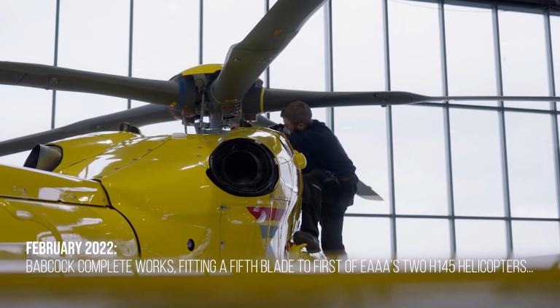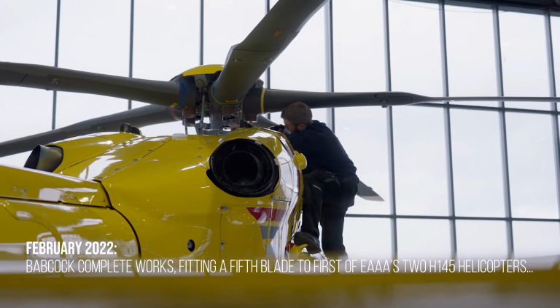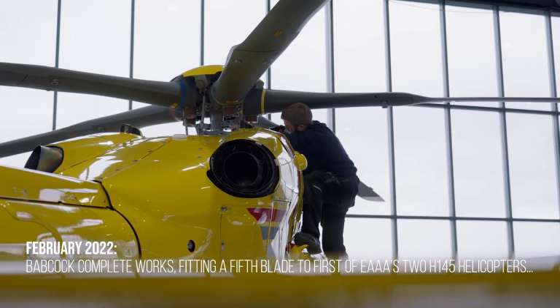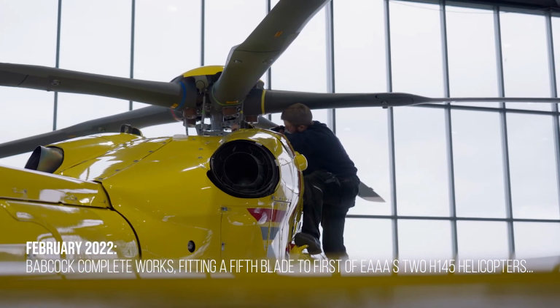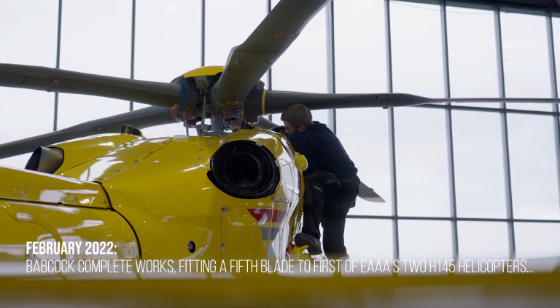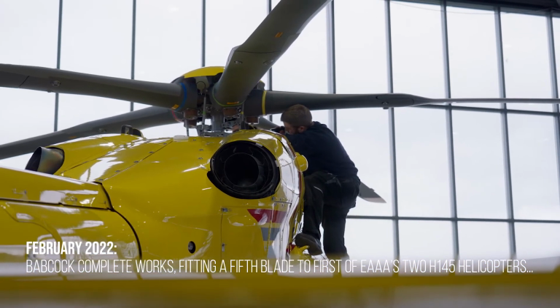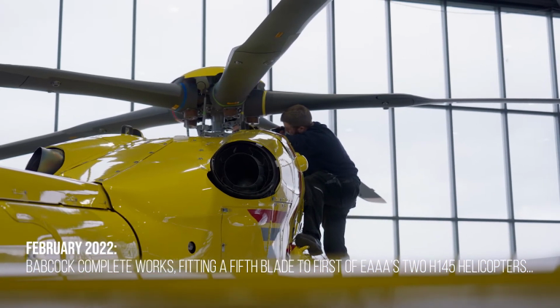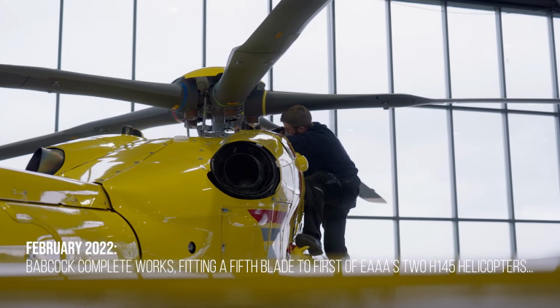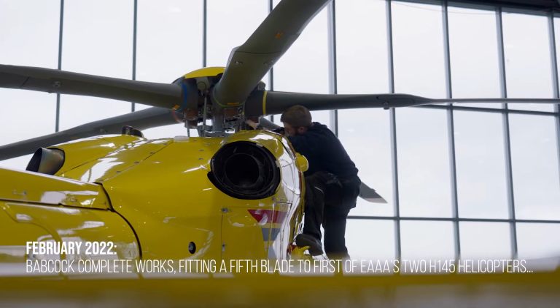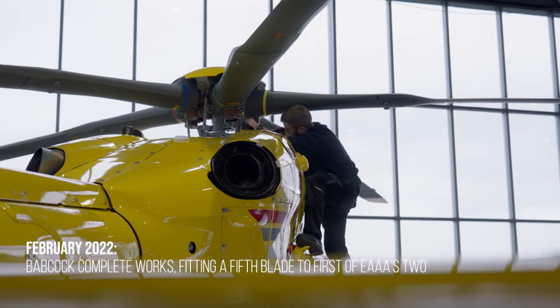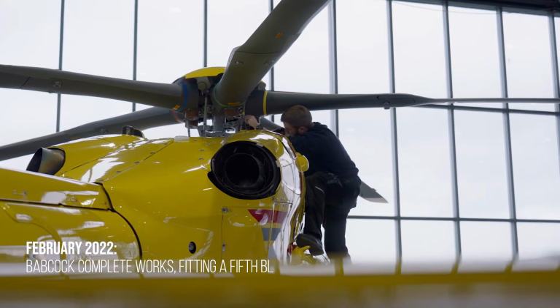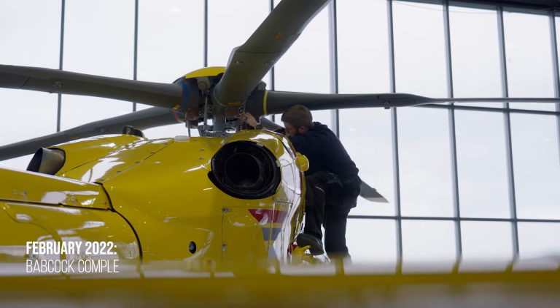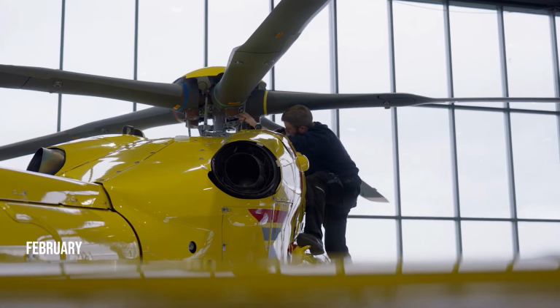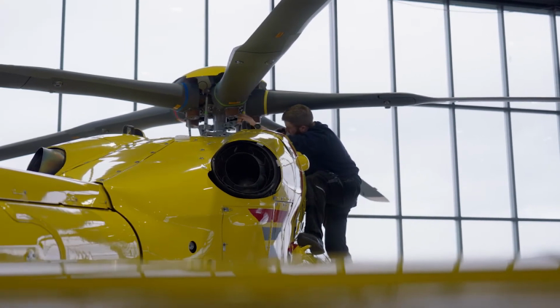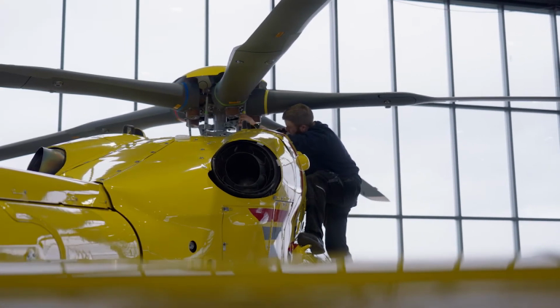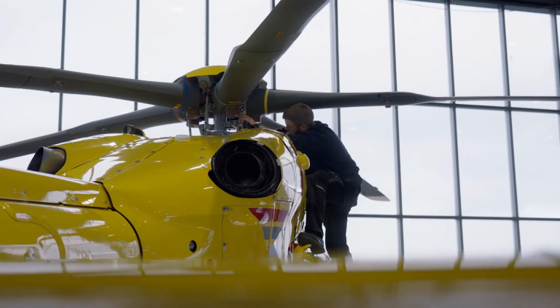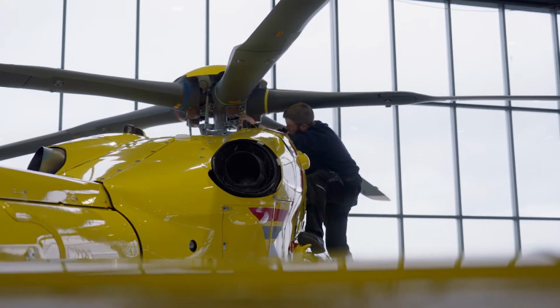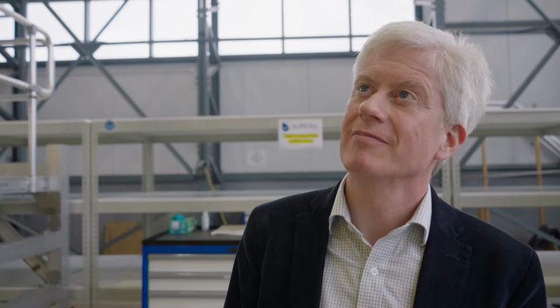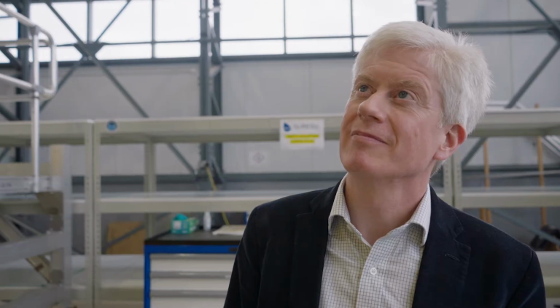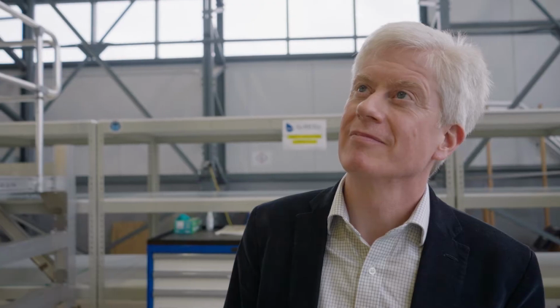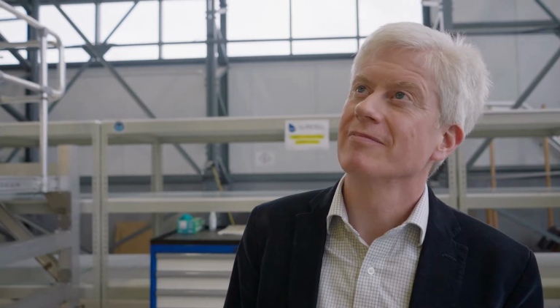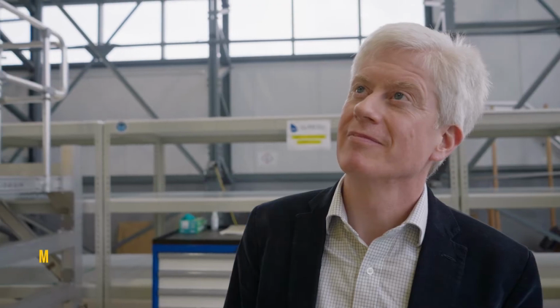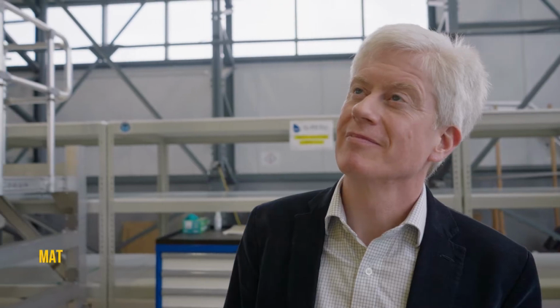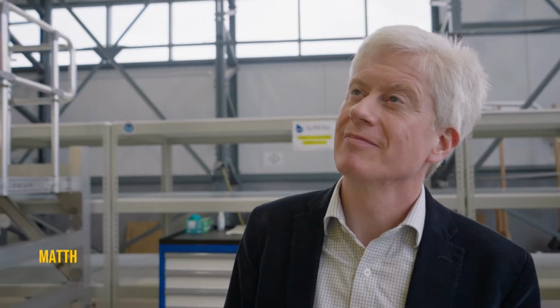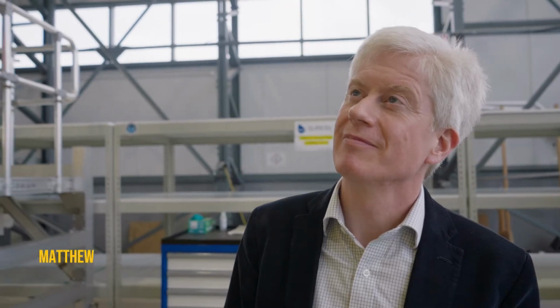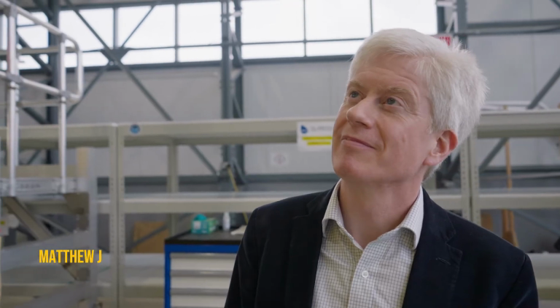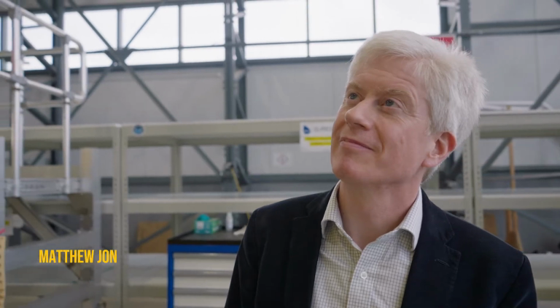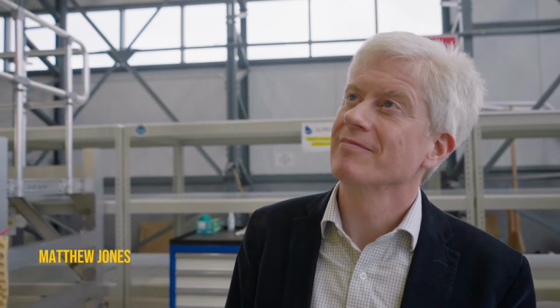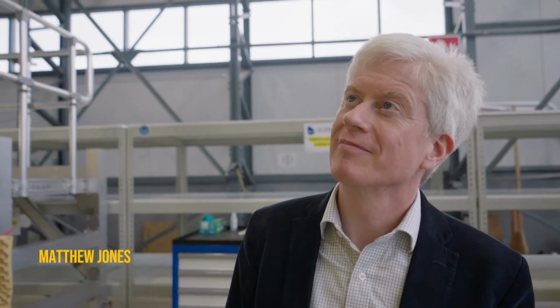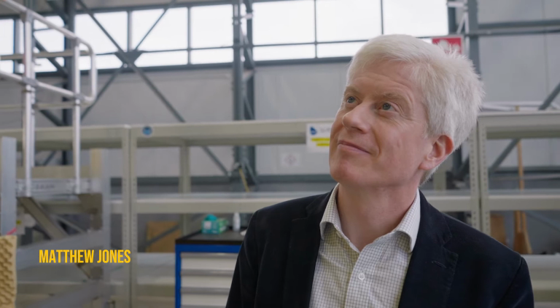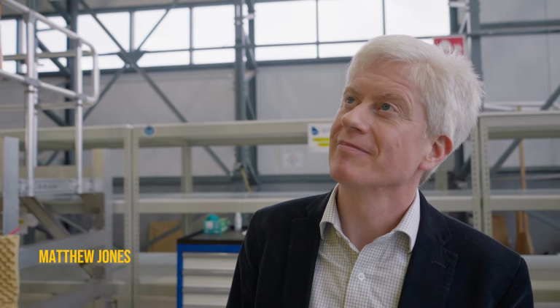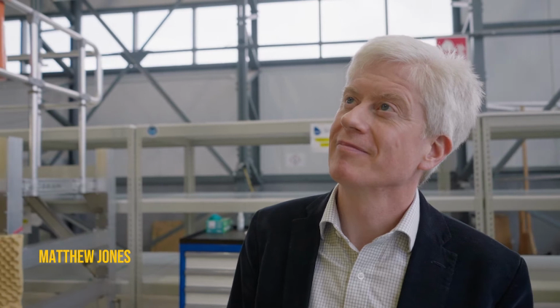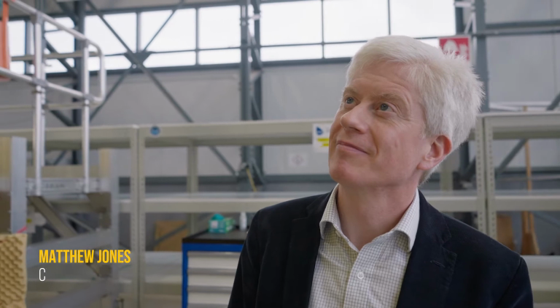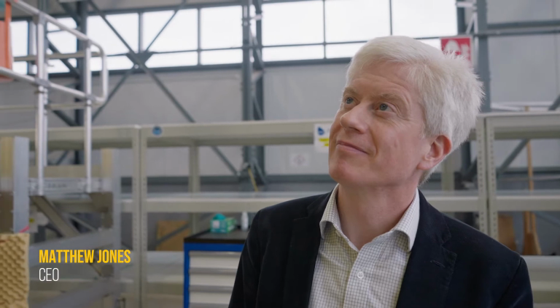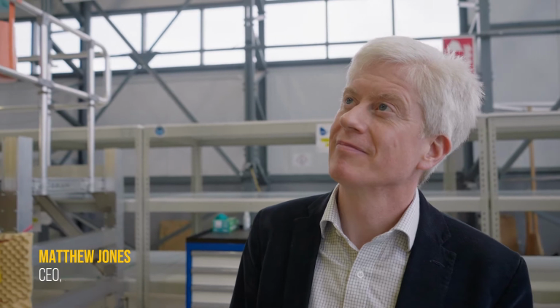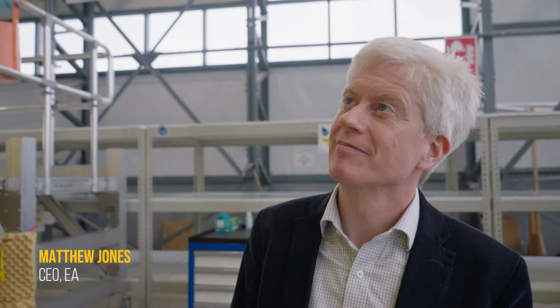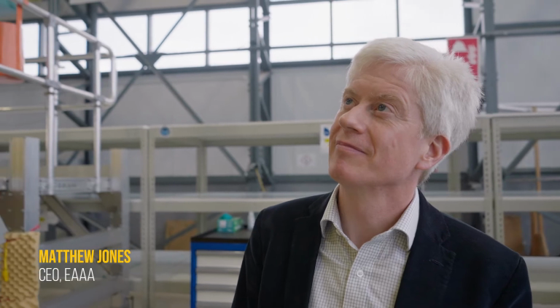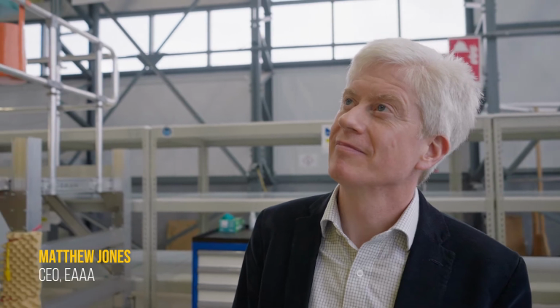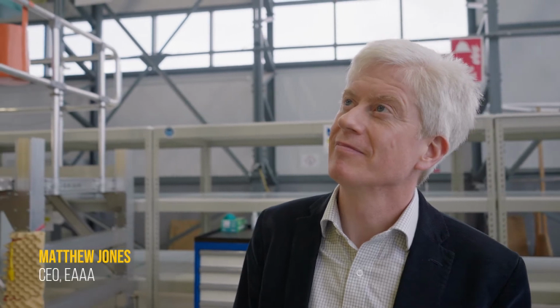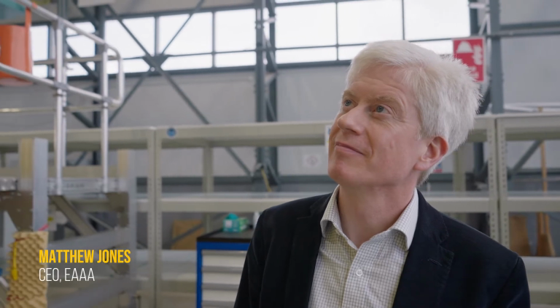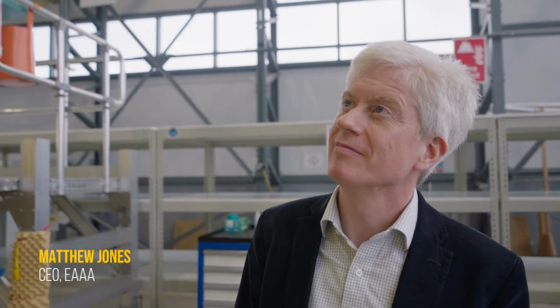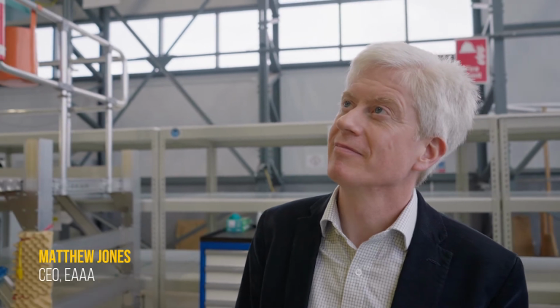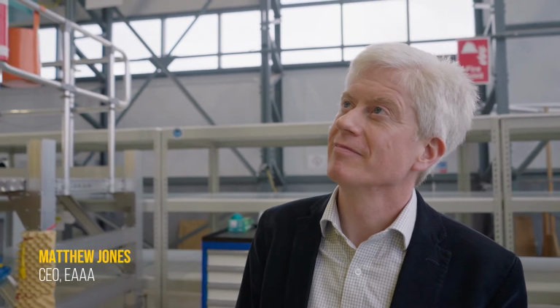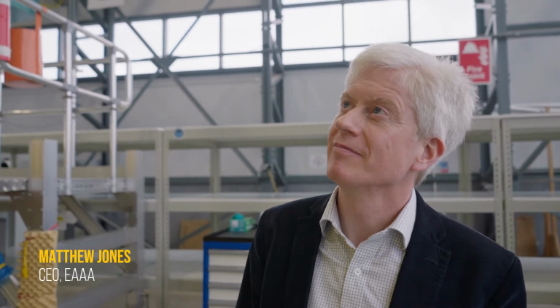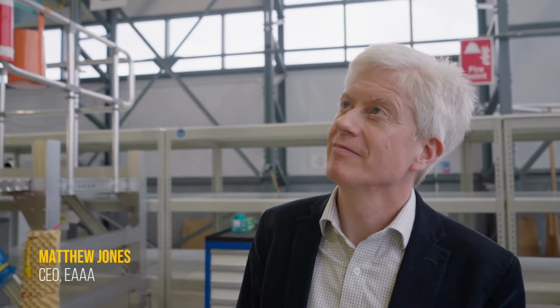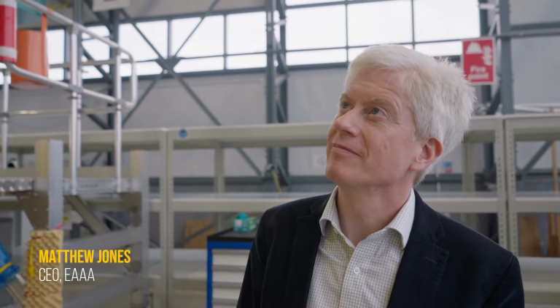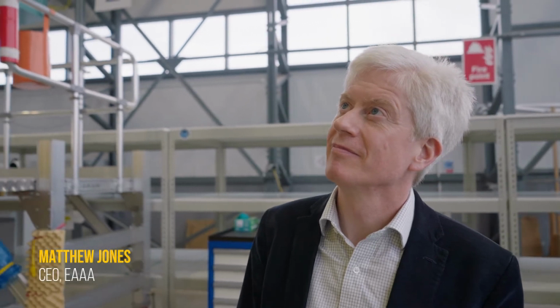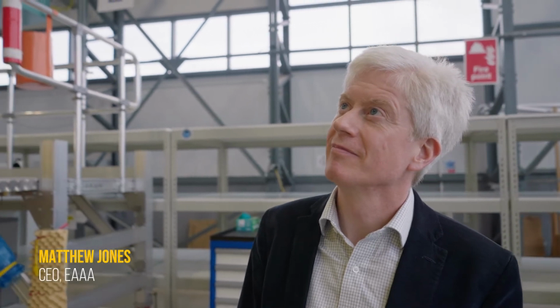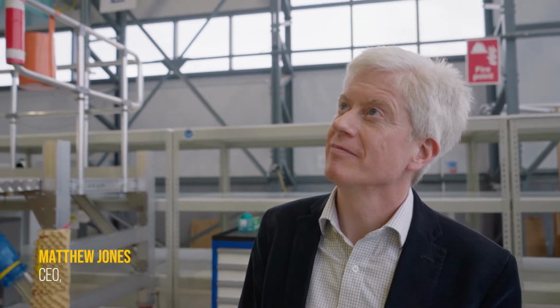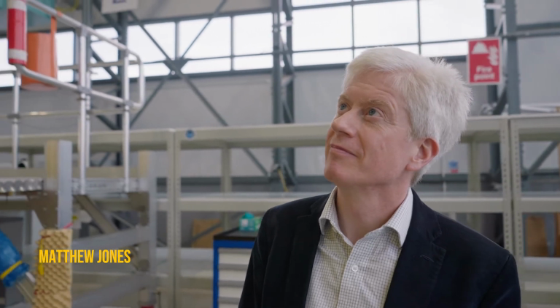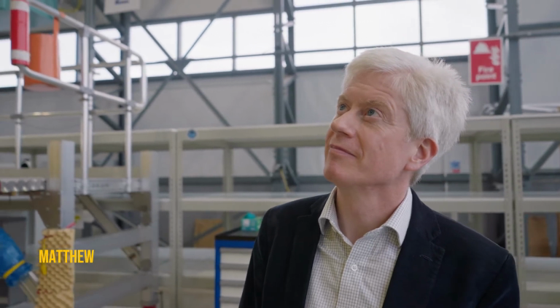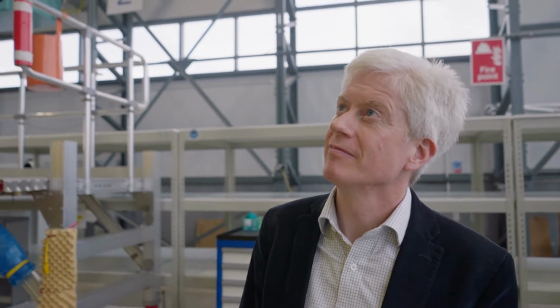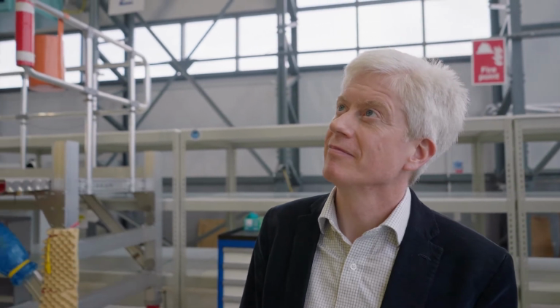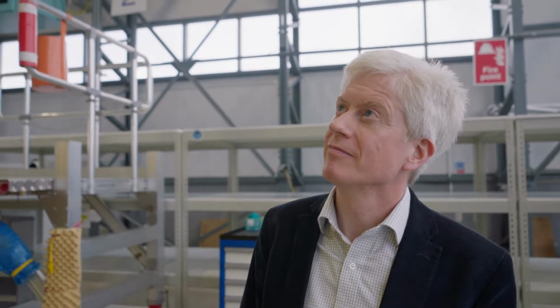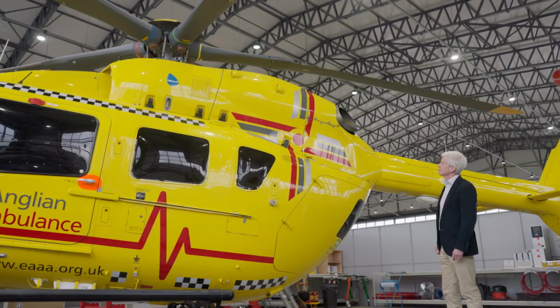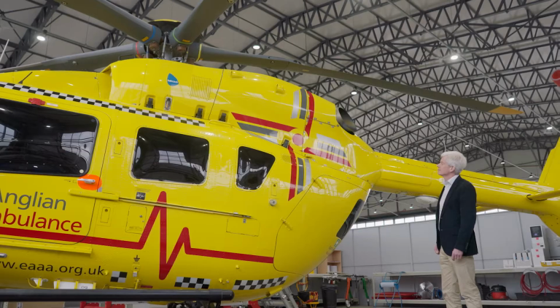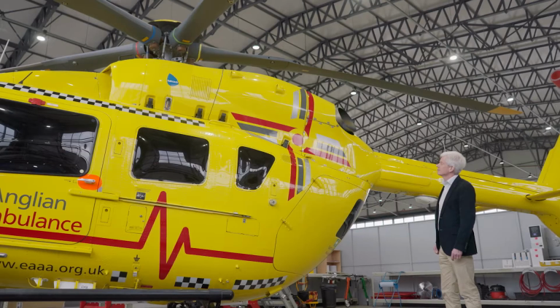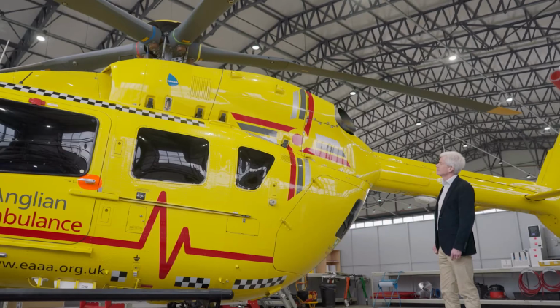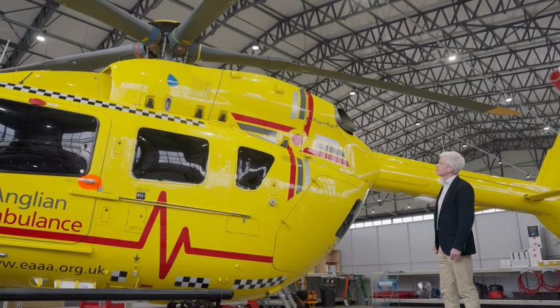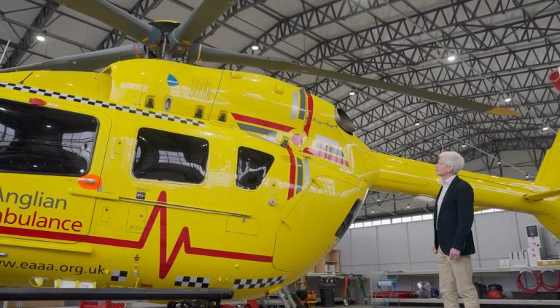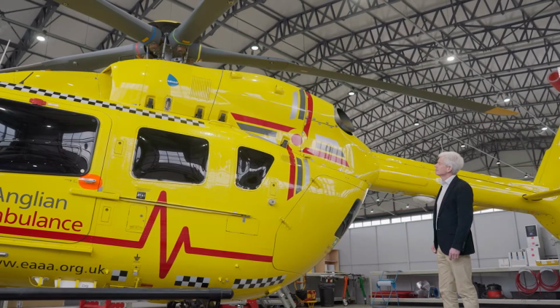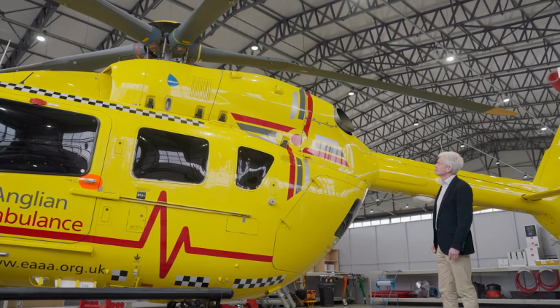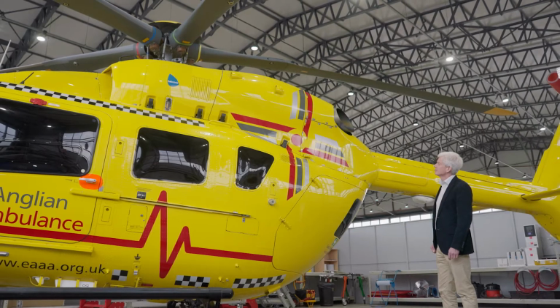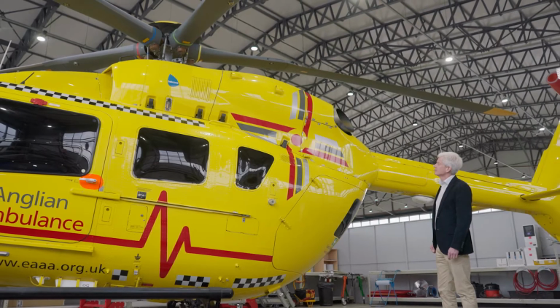We're delighted to be the first air ambulance in the UK to upgrade our Airbus H145 to a 5 Rotoblade head.